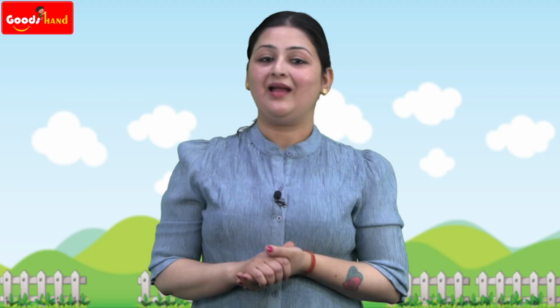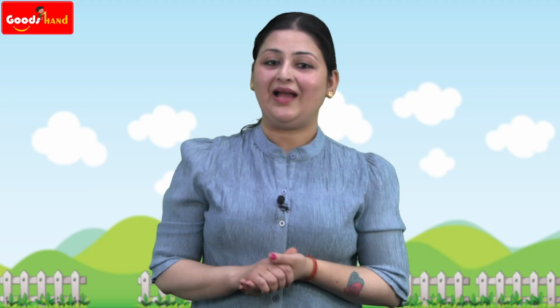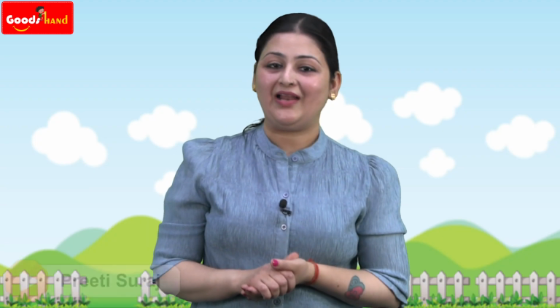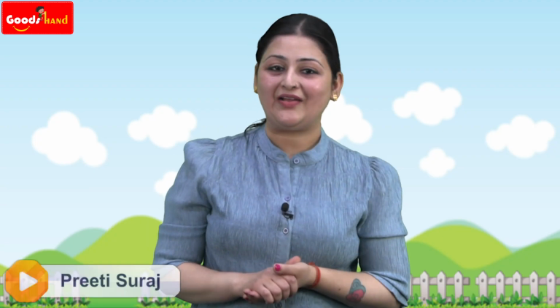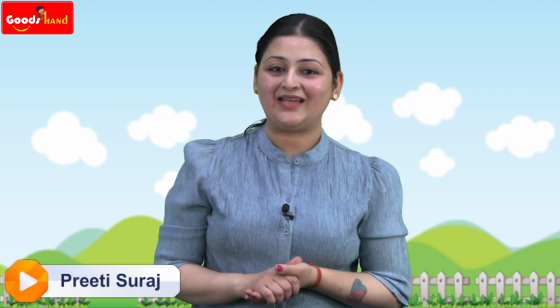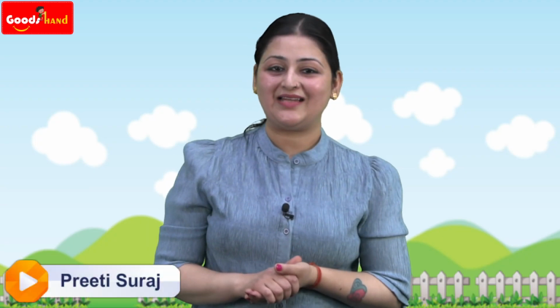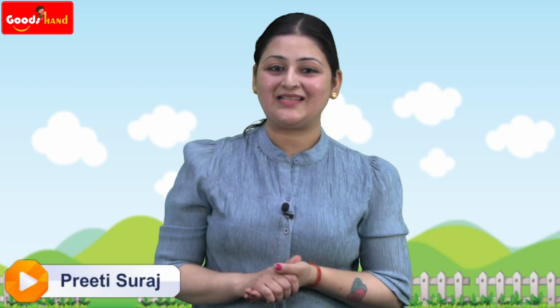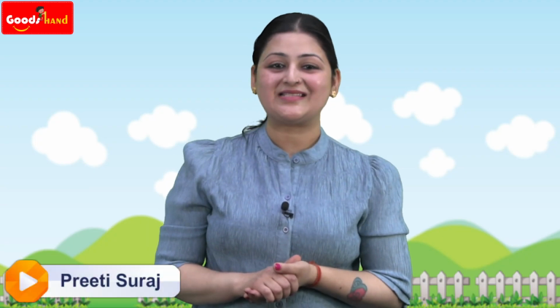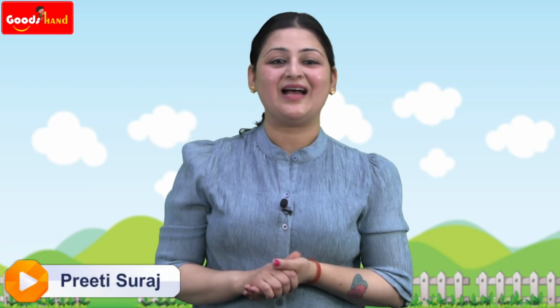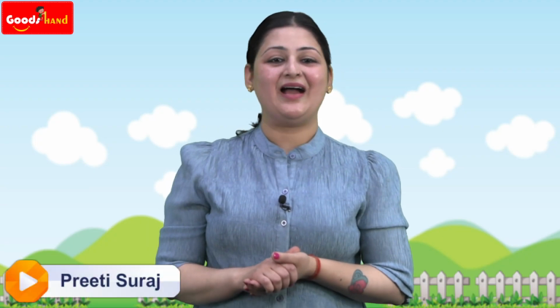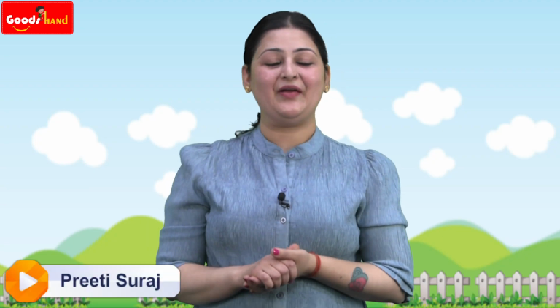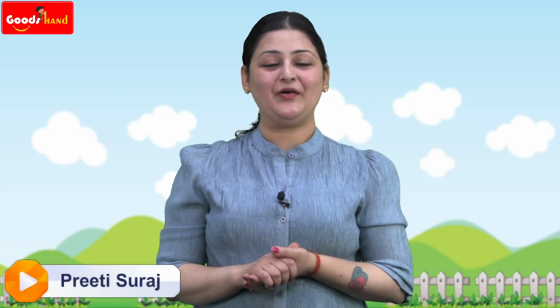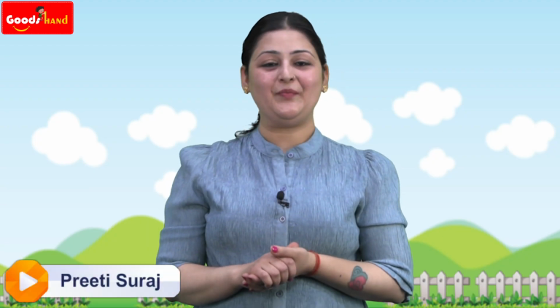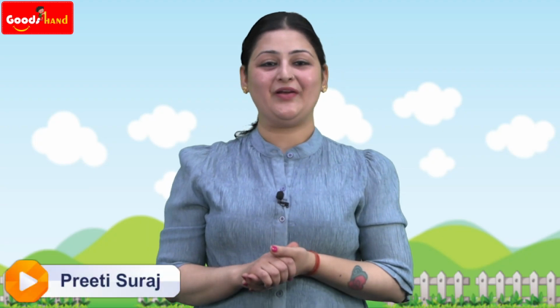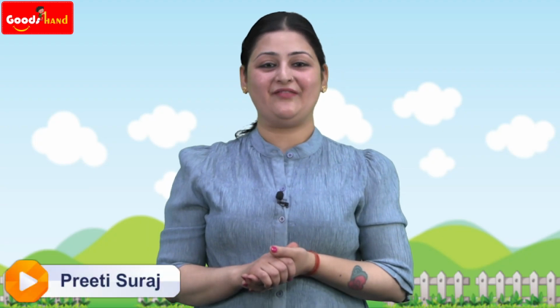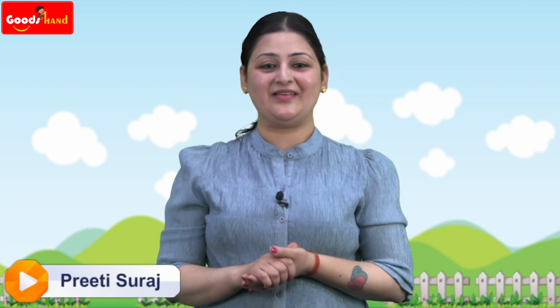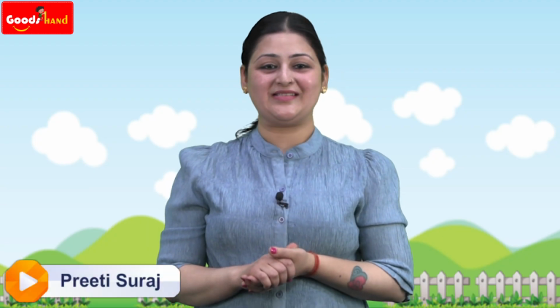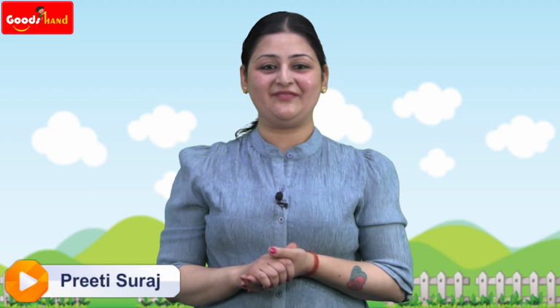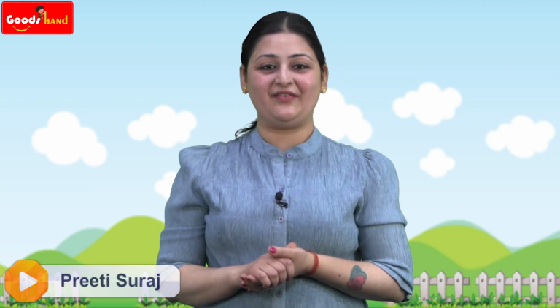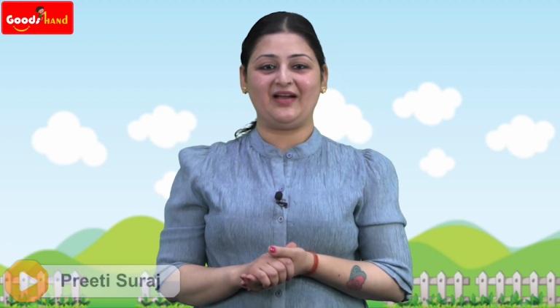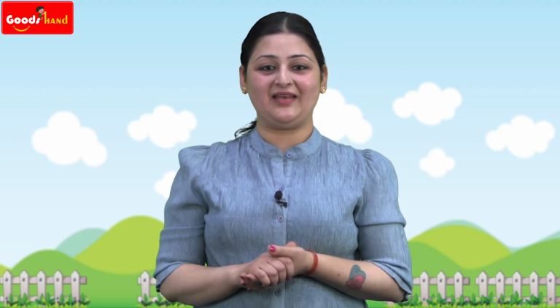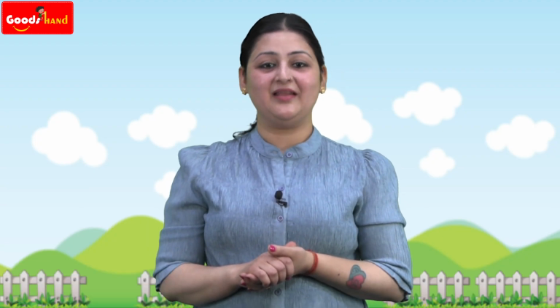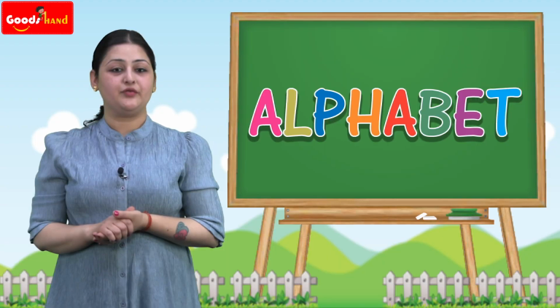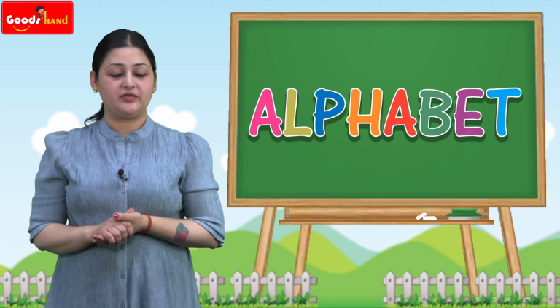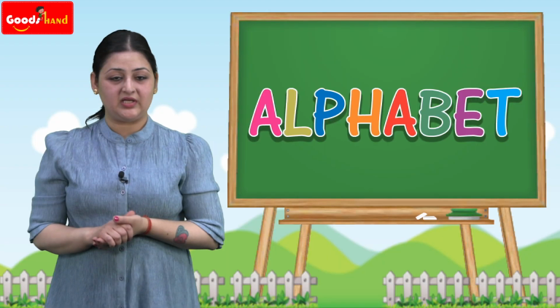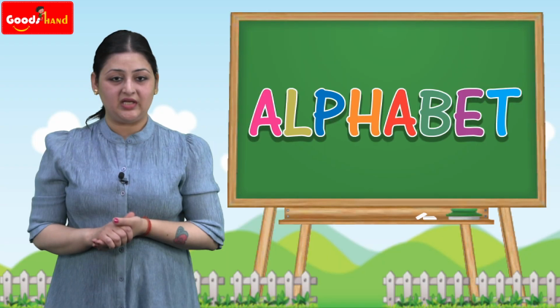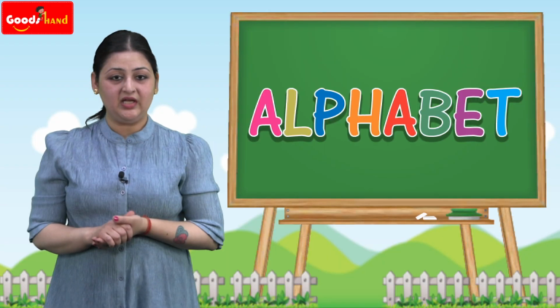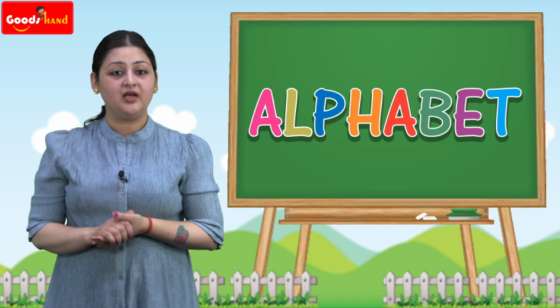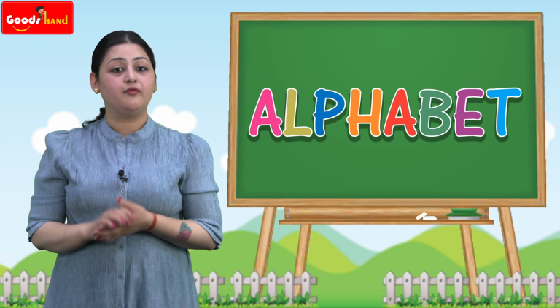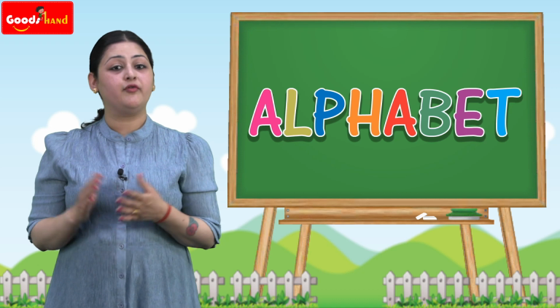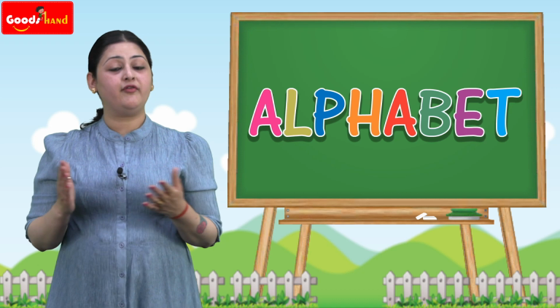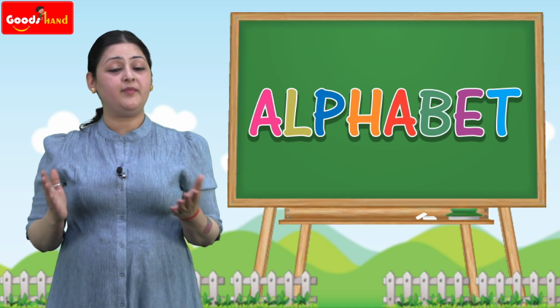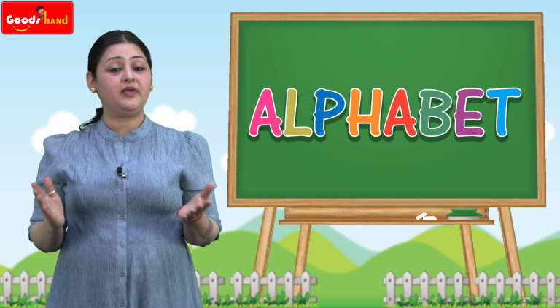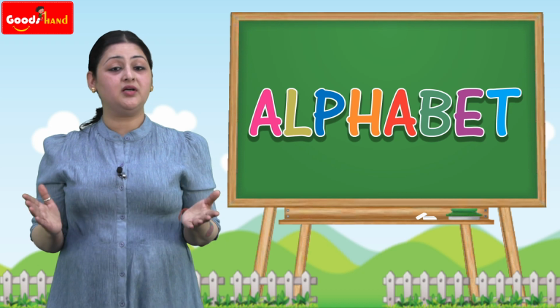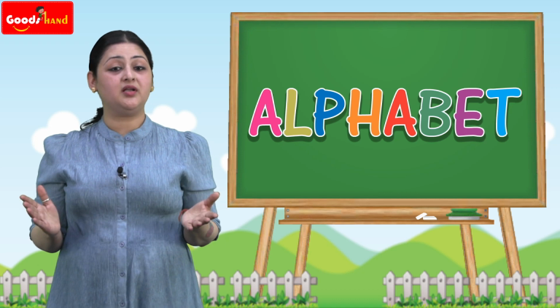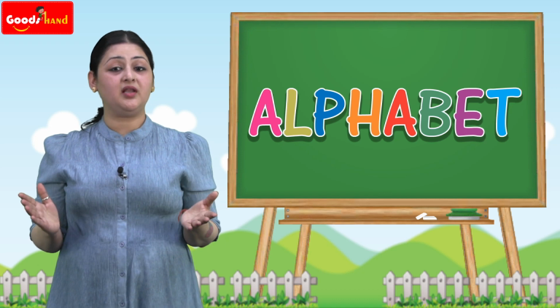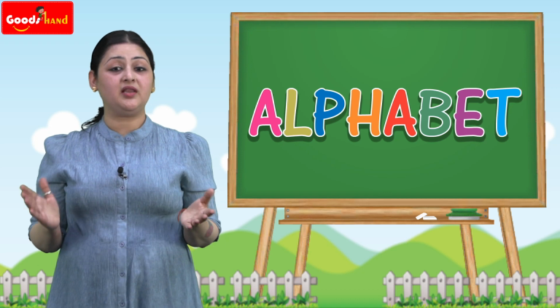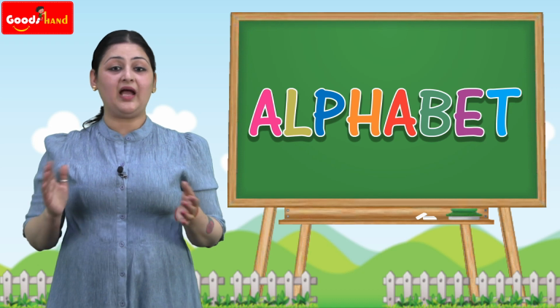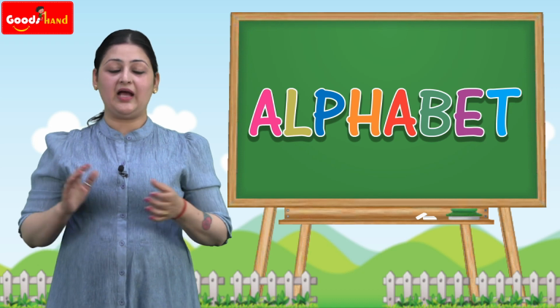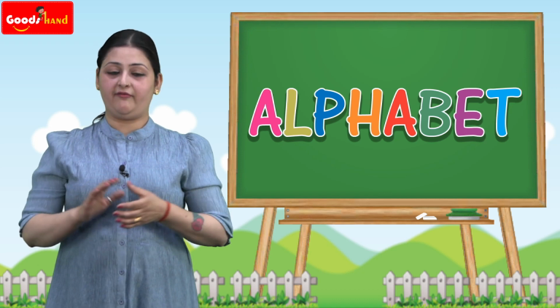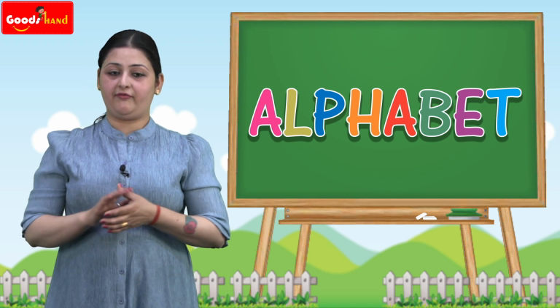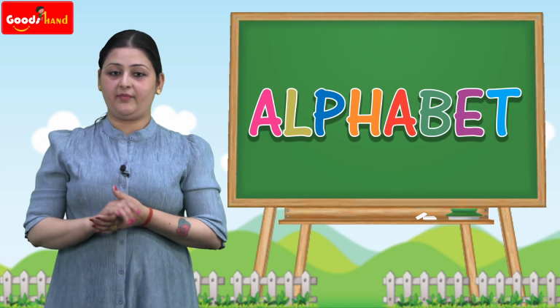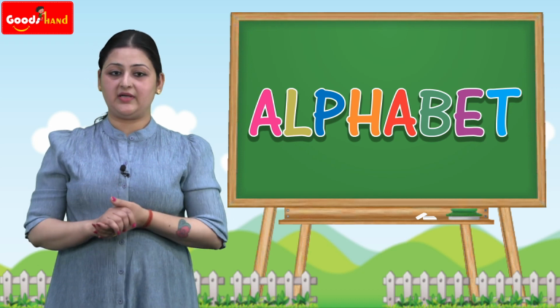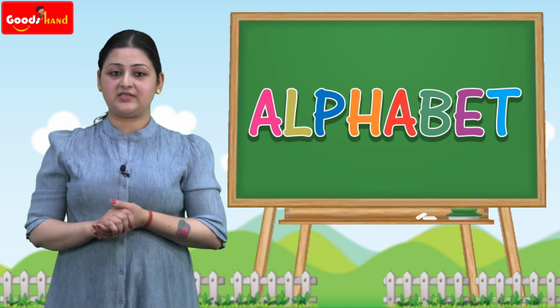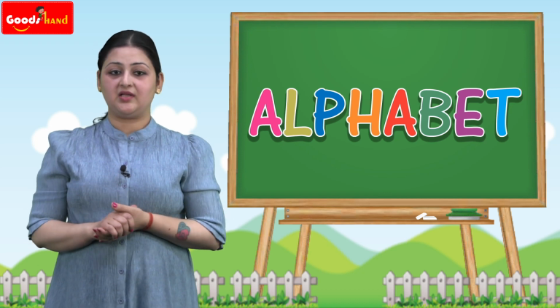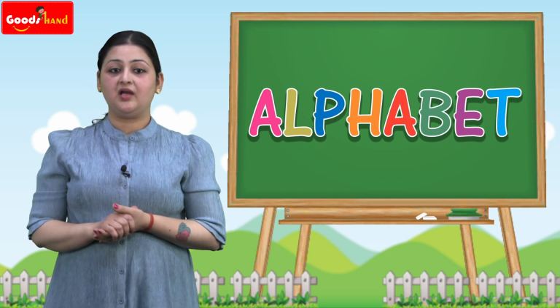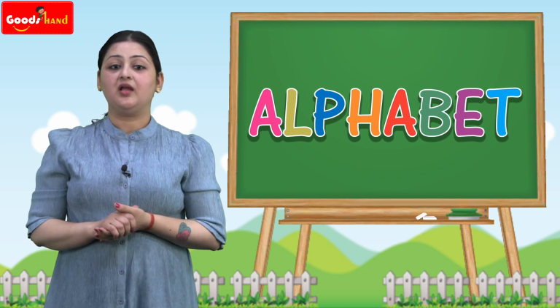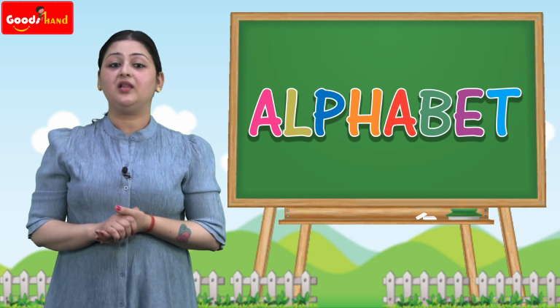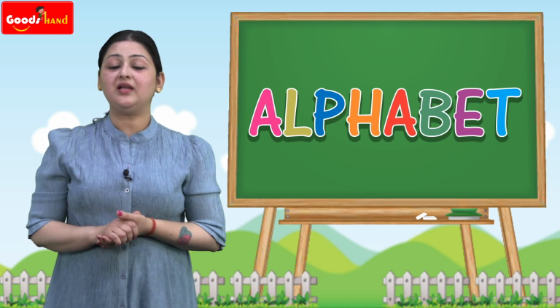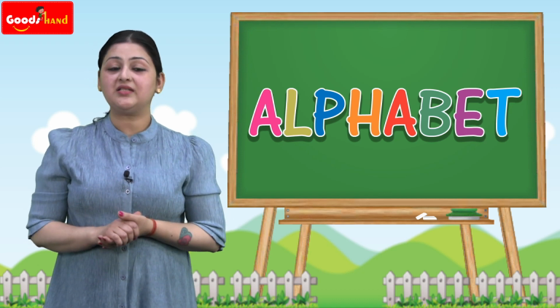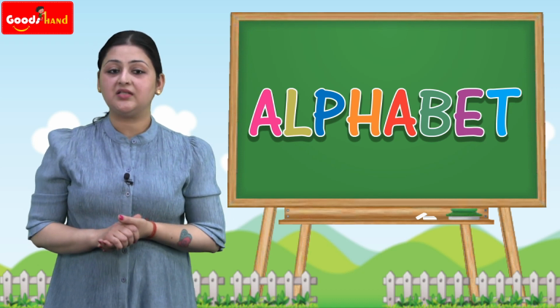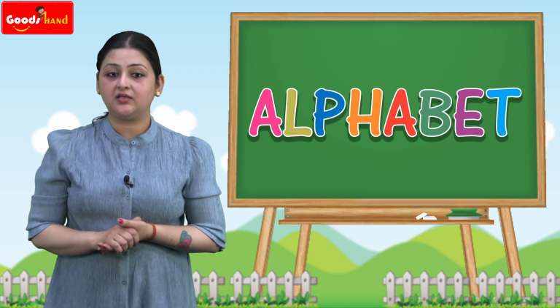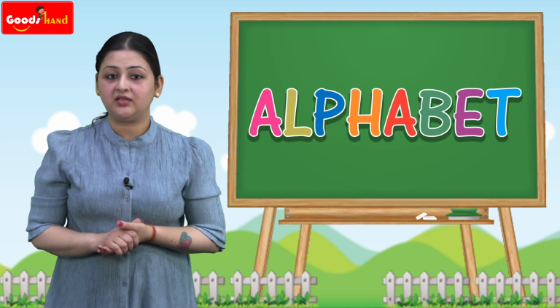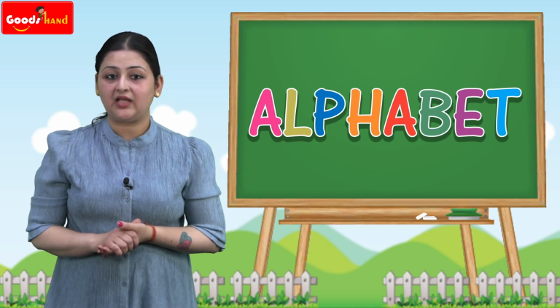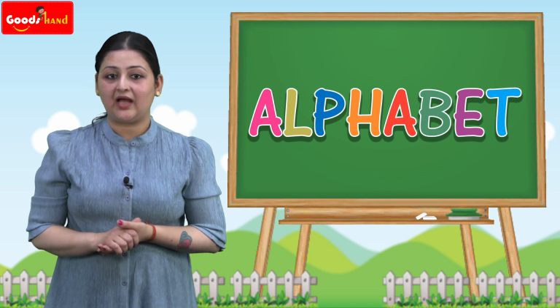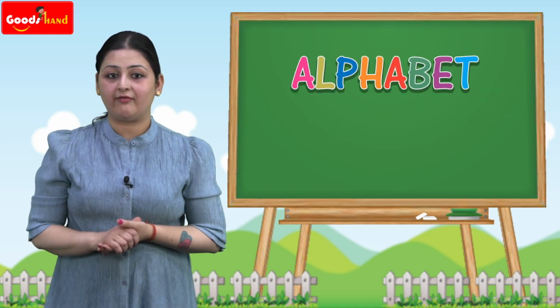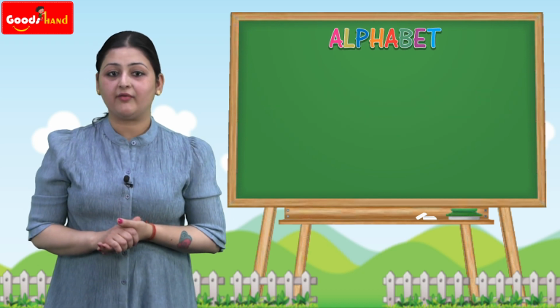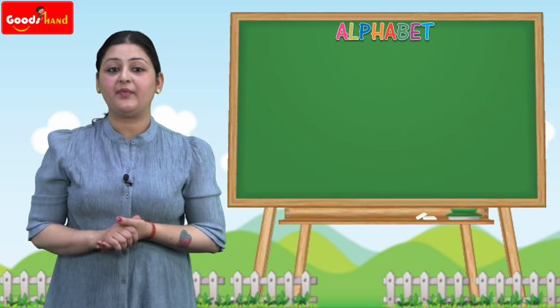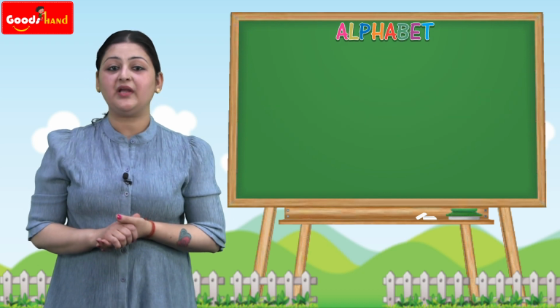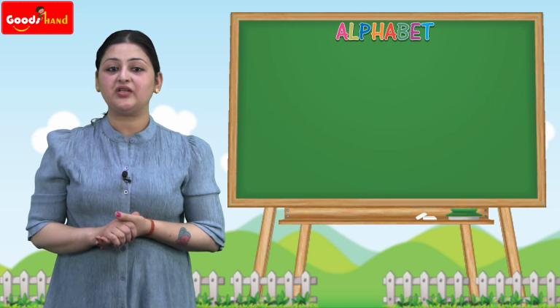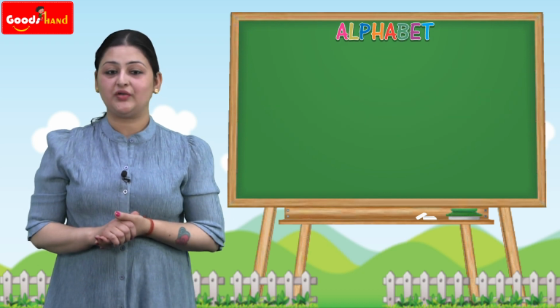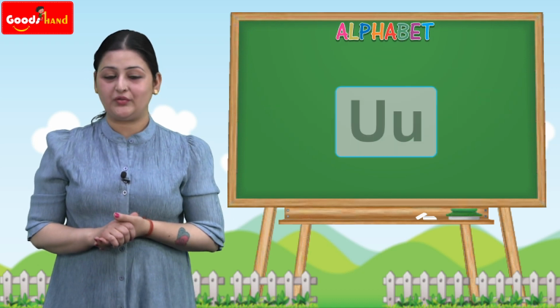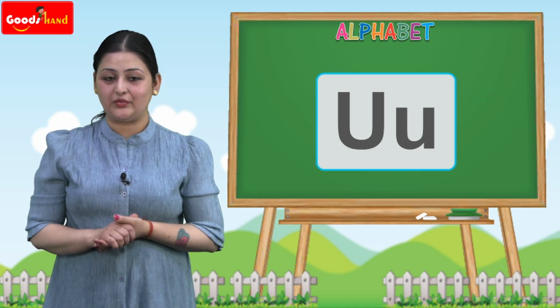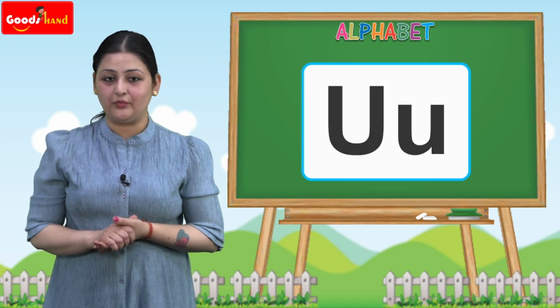Hello kids, I hope you are fit and fine. Today we will be learning the alphabets. Let's learn the alphabet U.